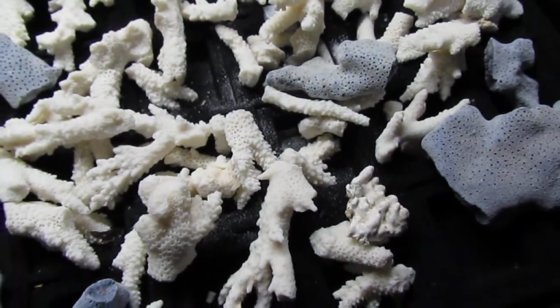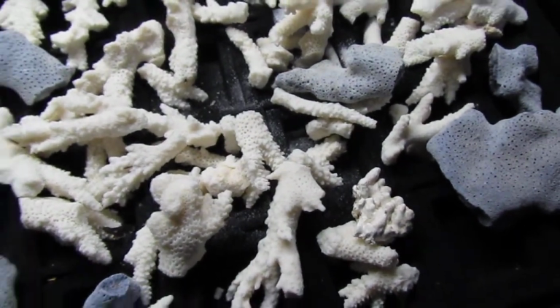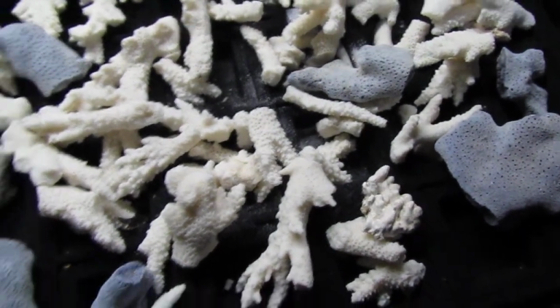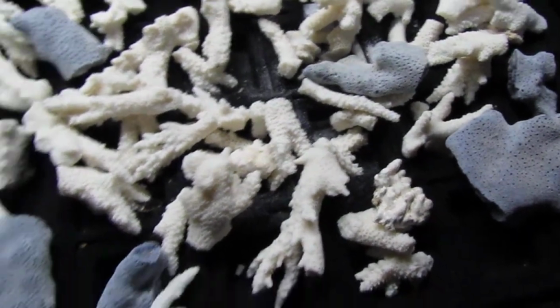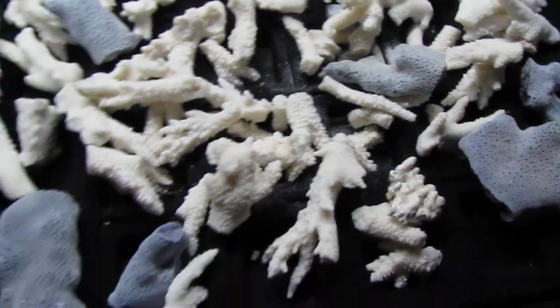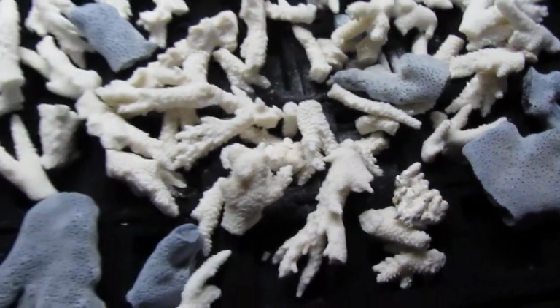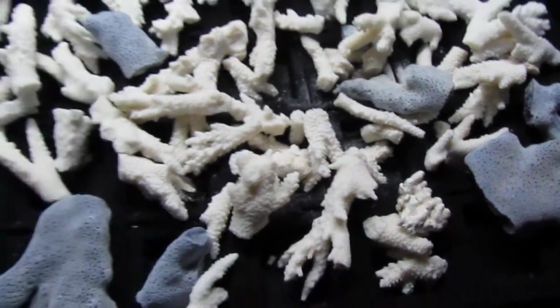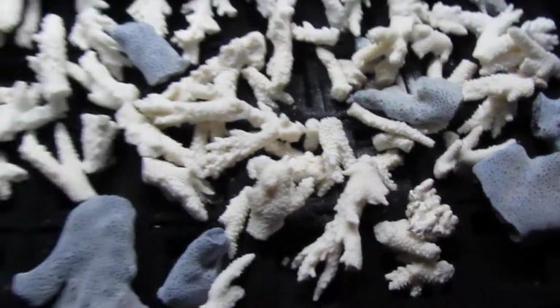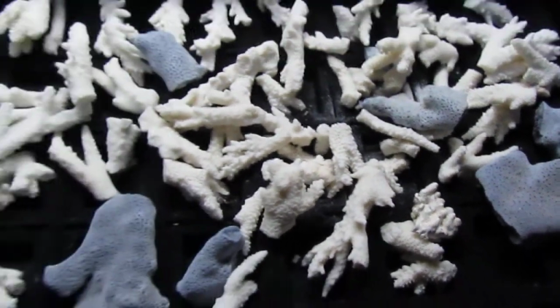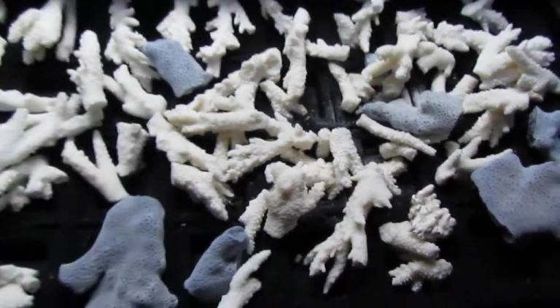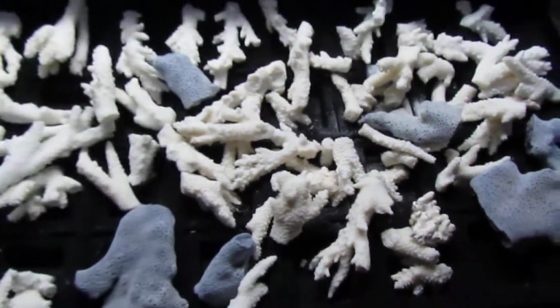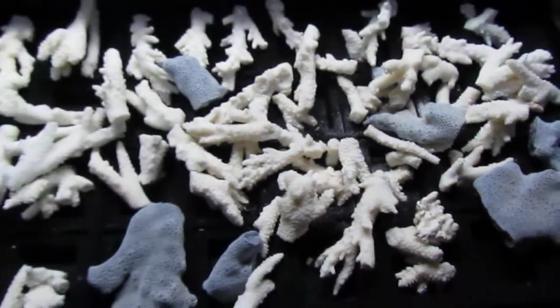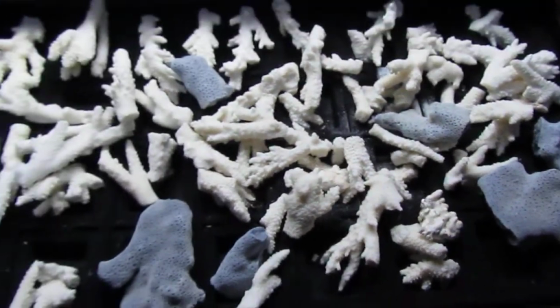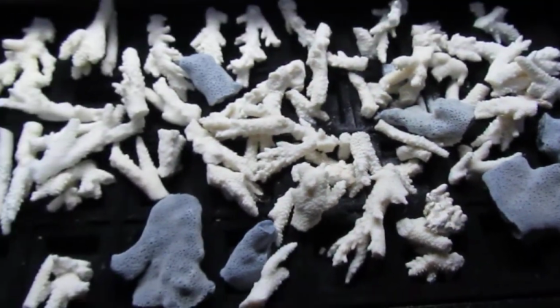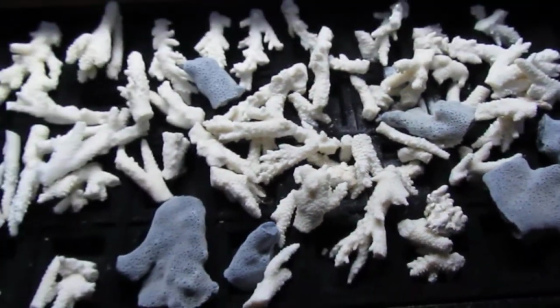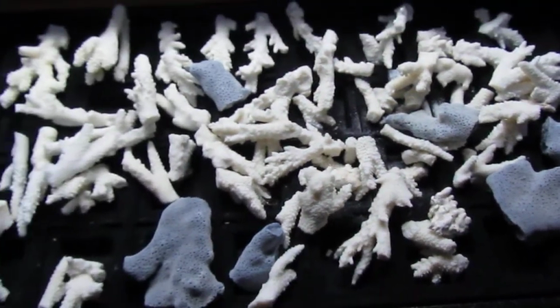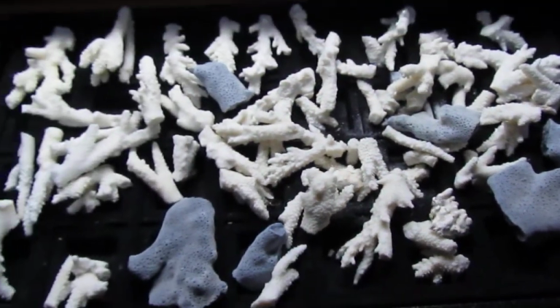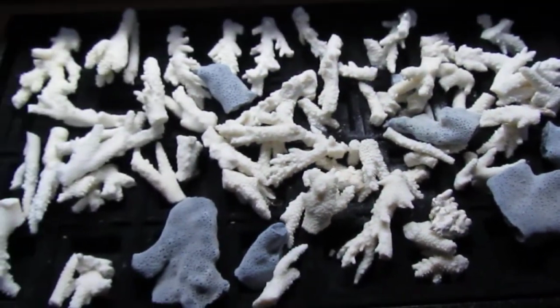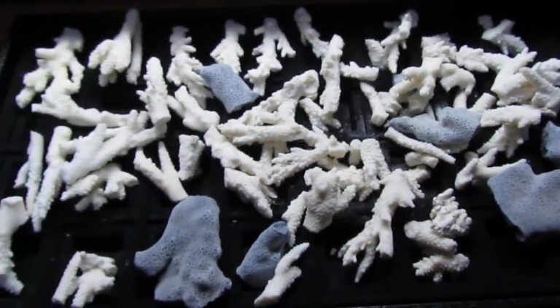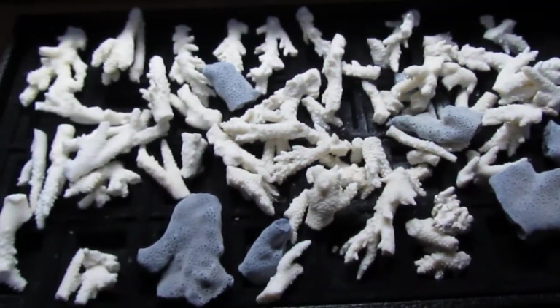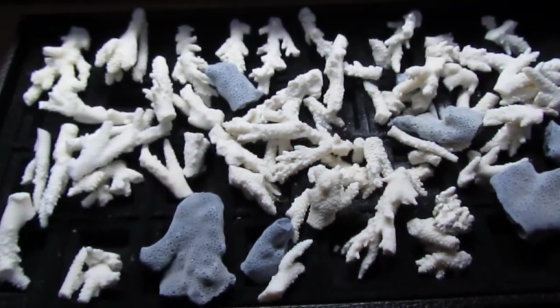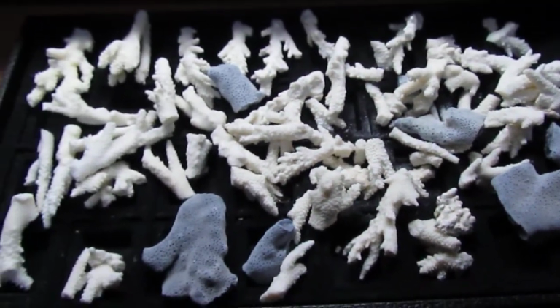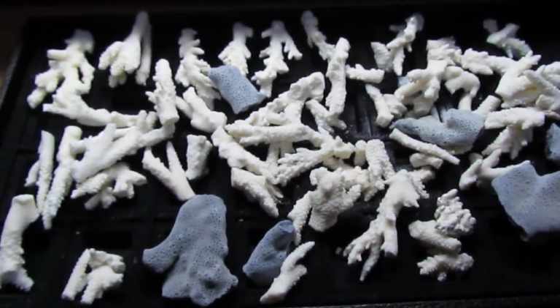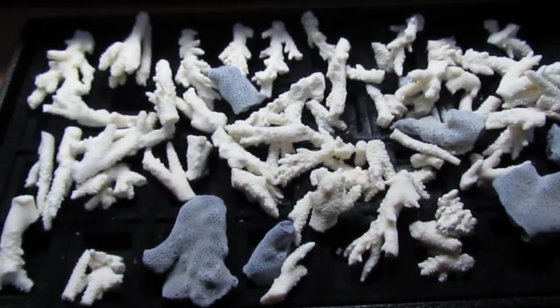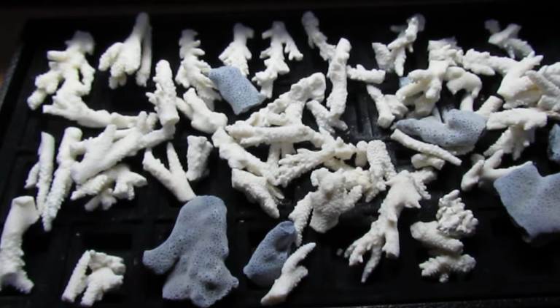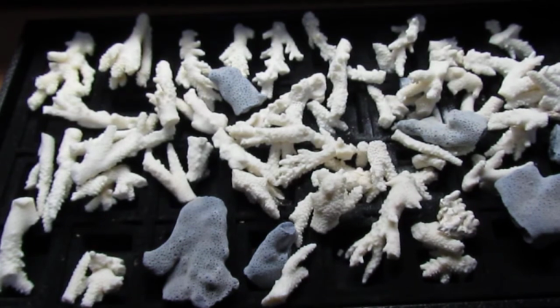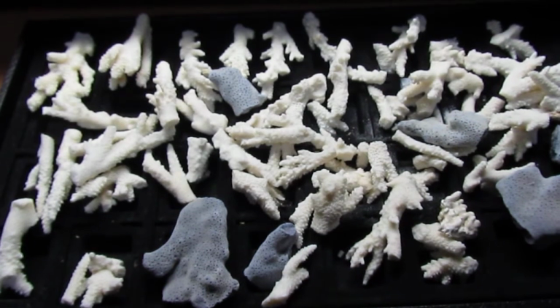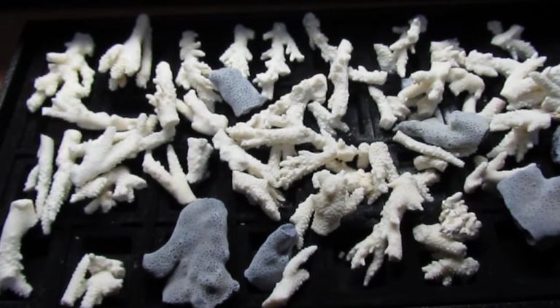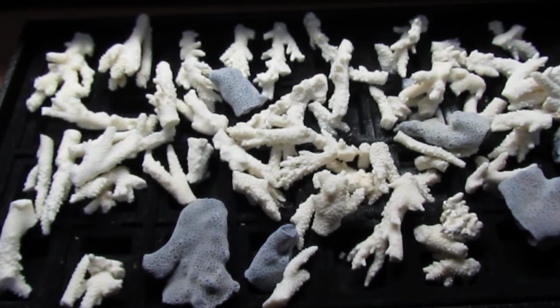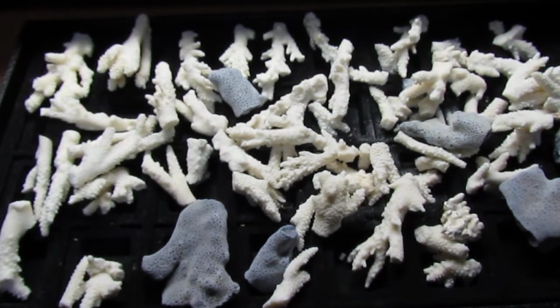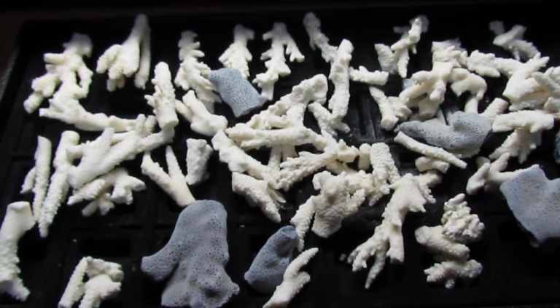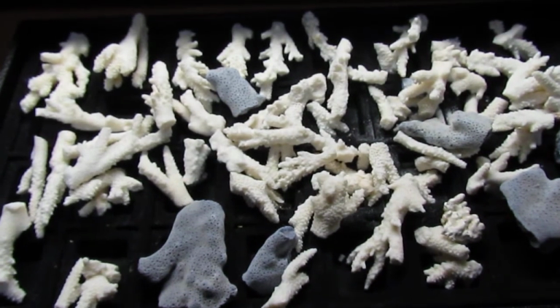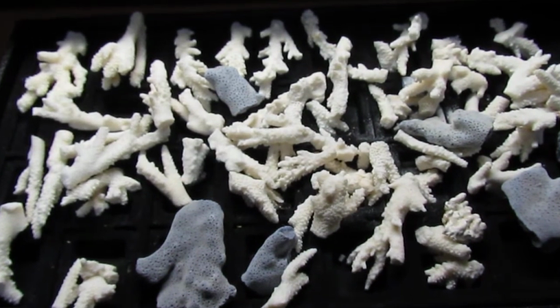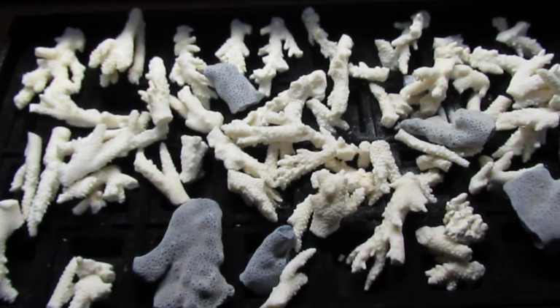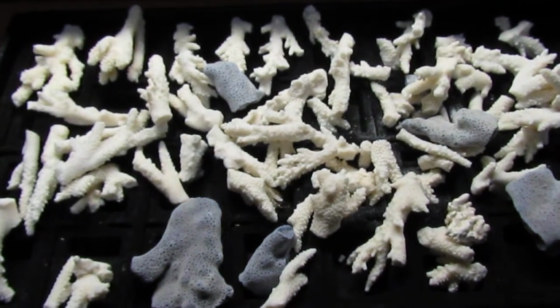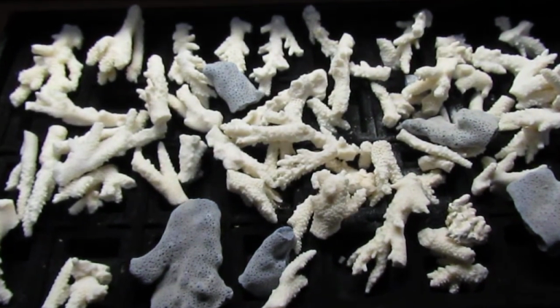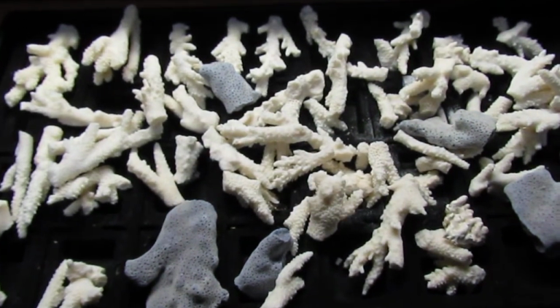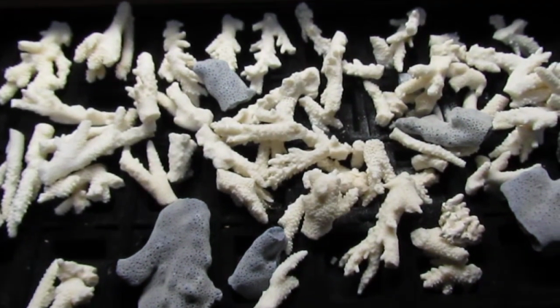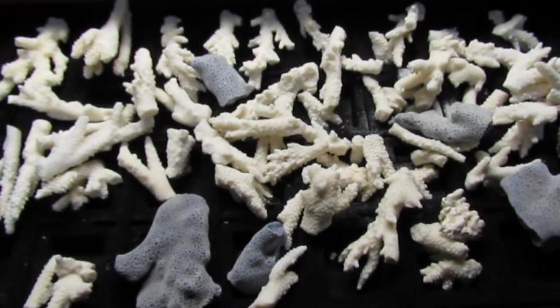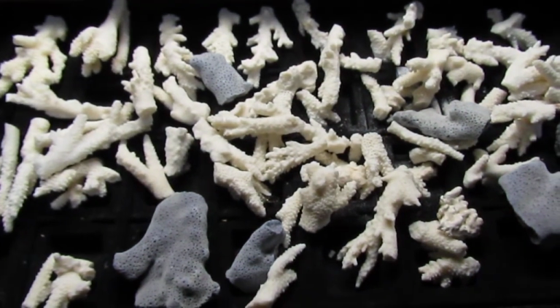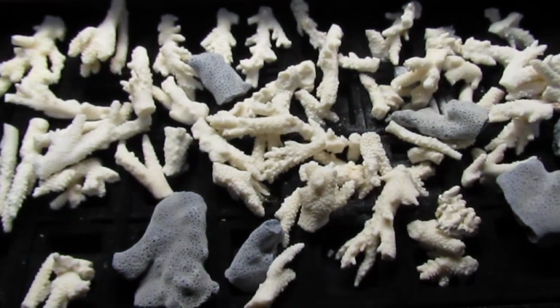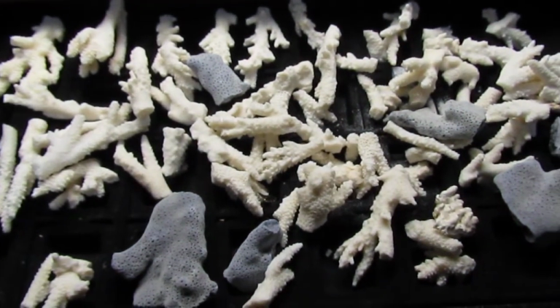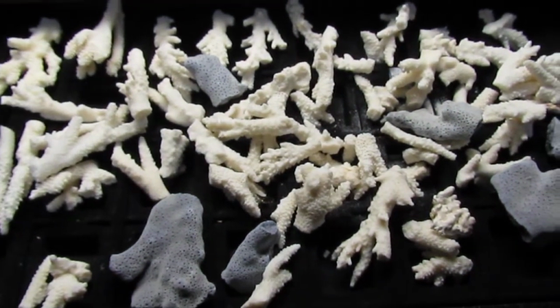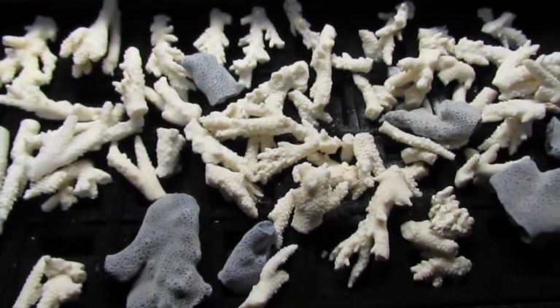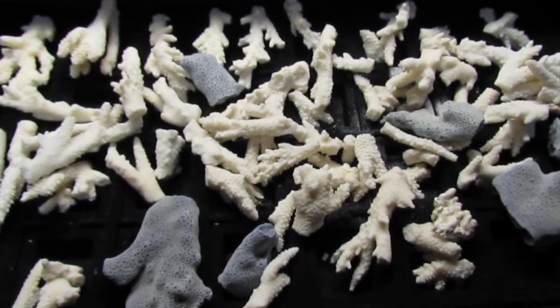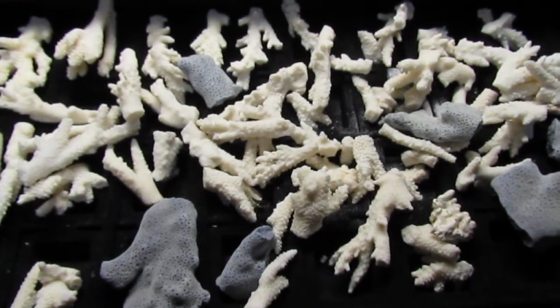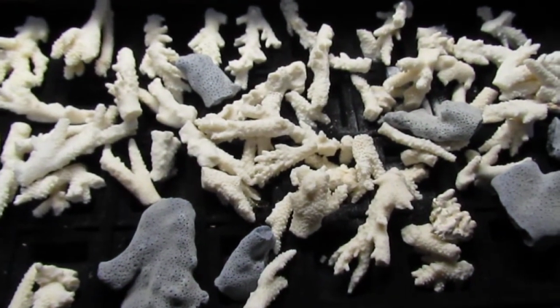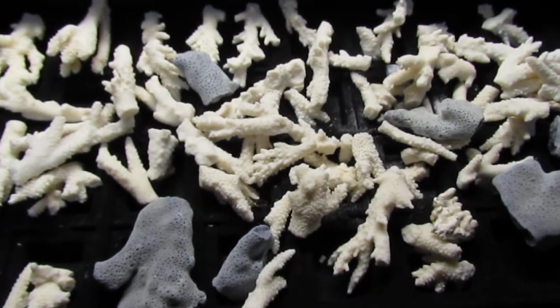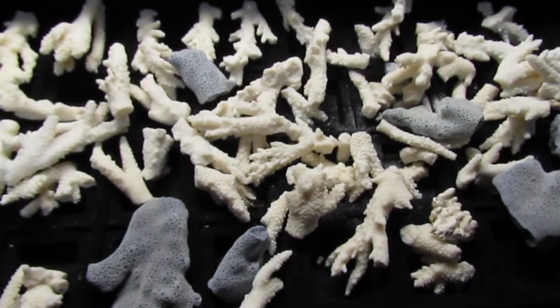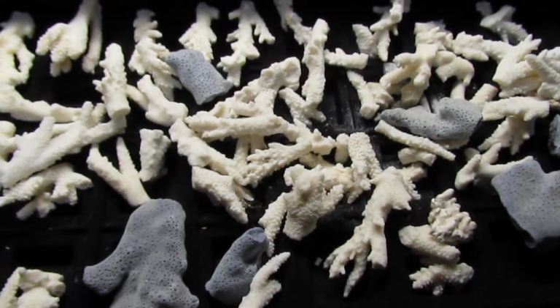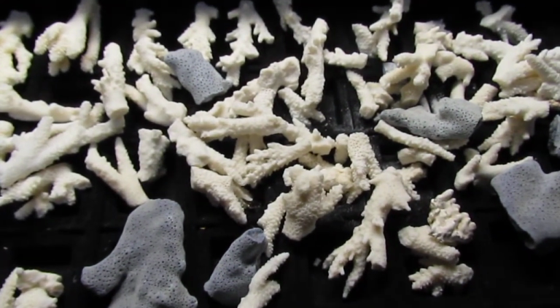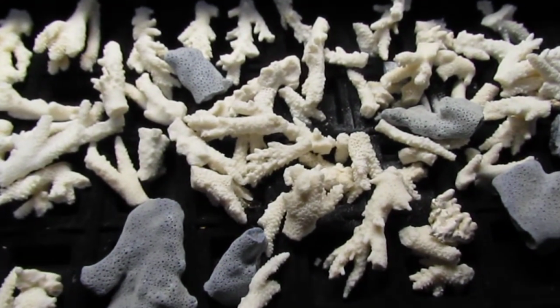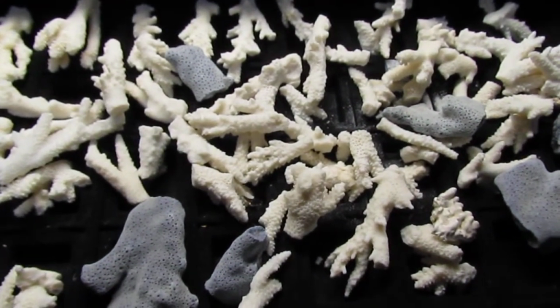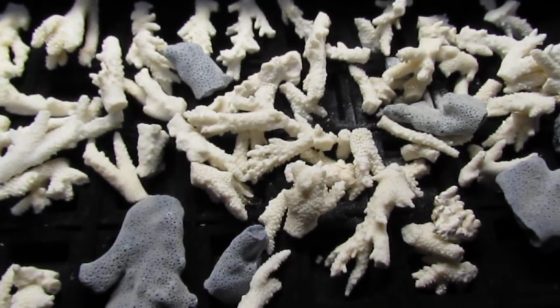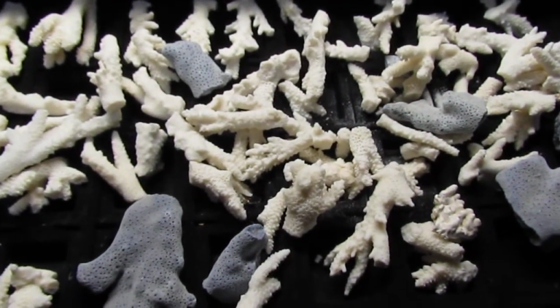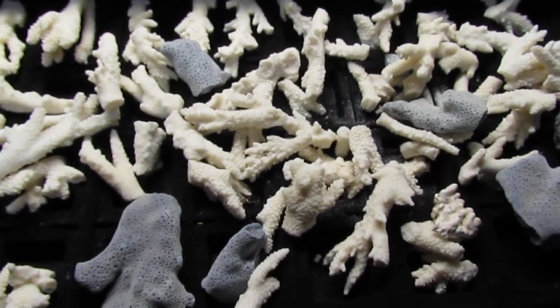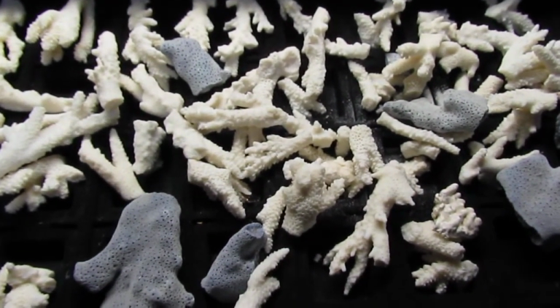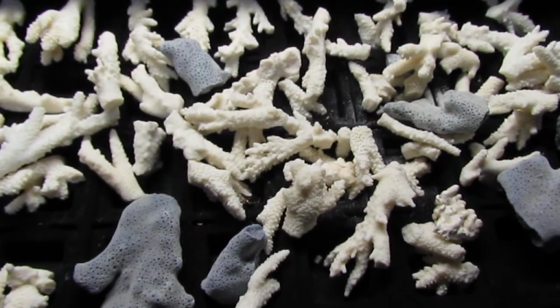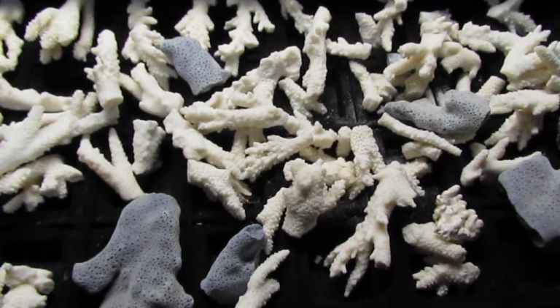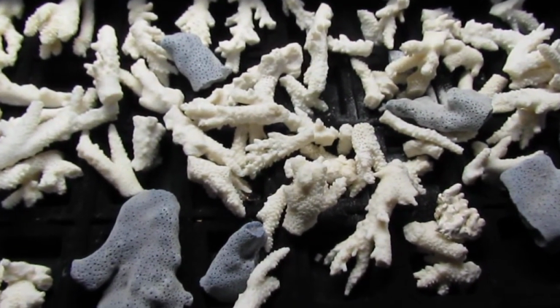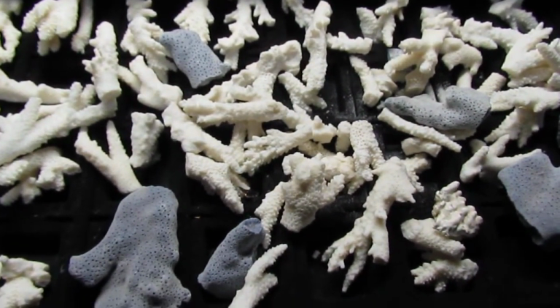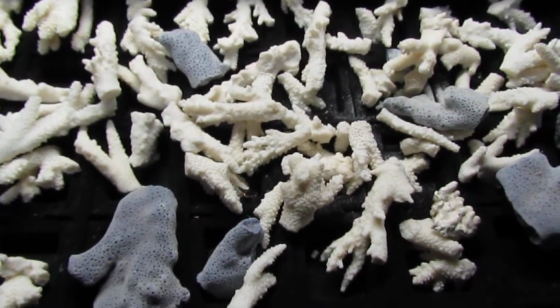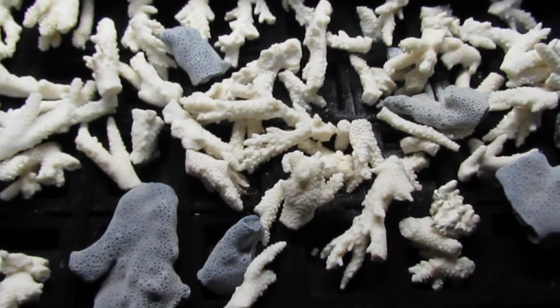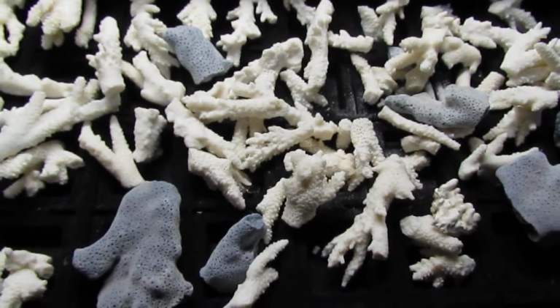Check out MammysCountryCandles.com and order a coral necklace — I'll make it for you. Thanks.